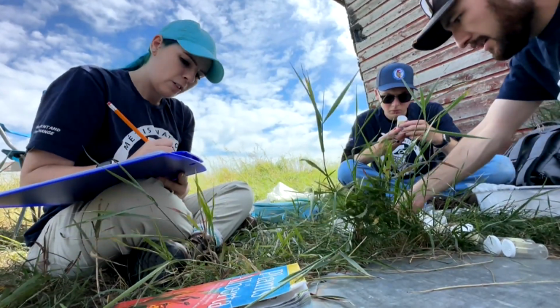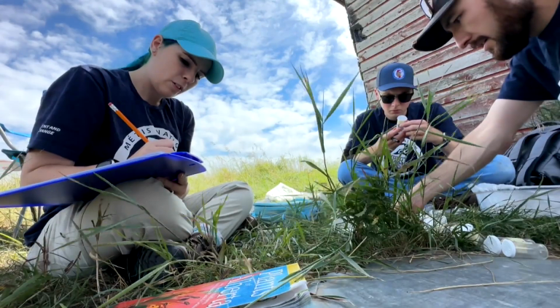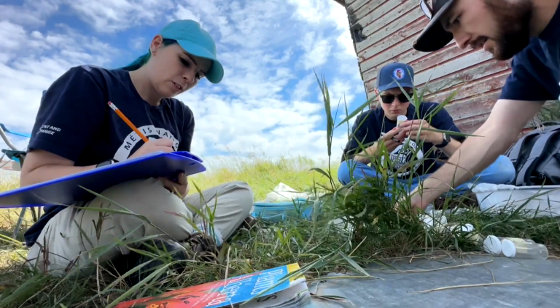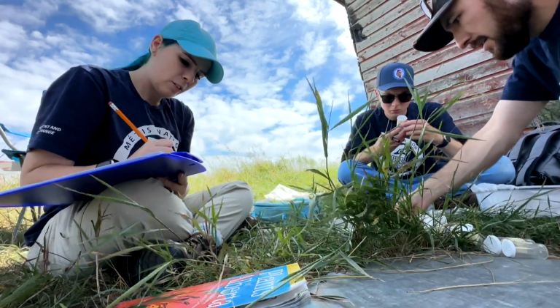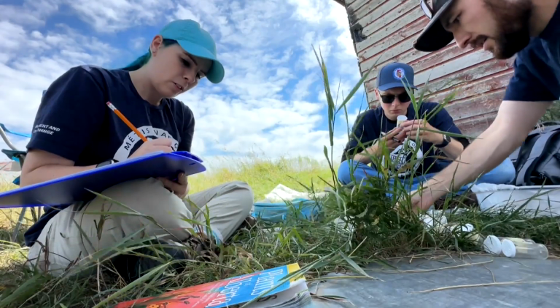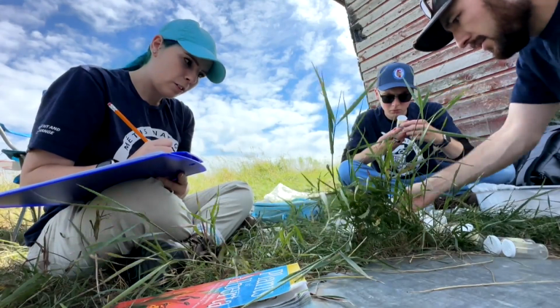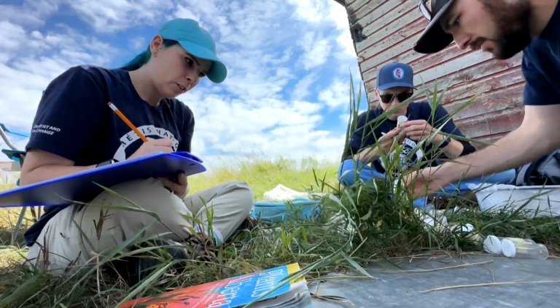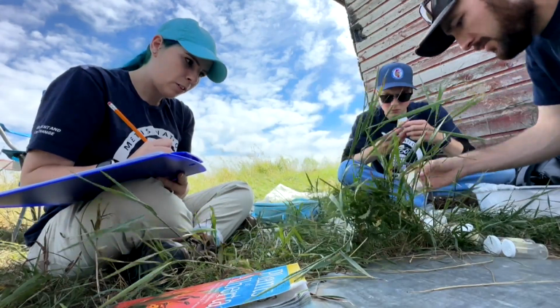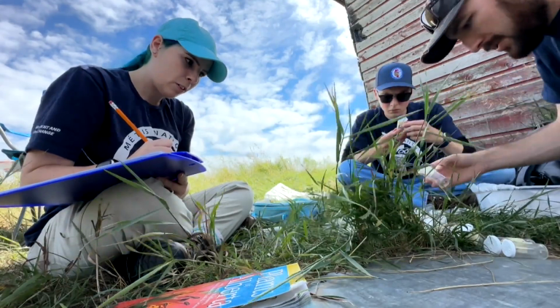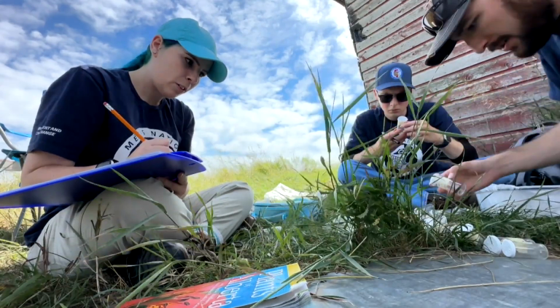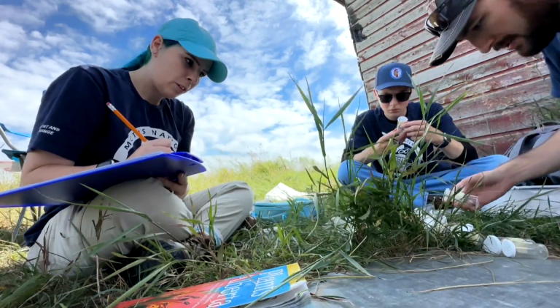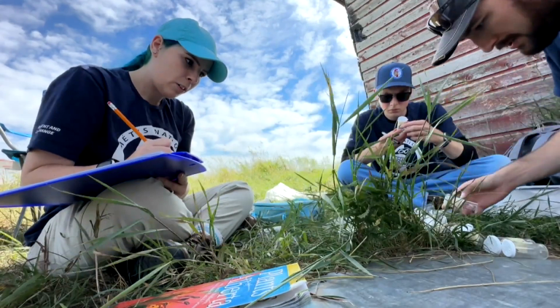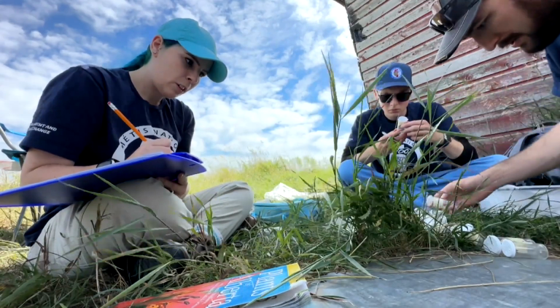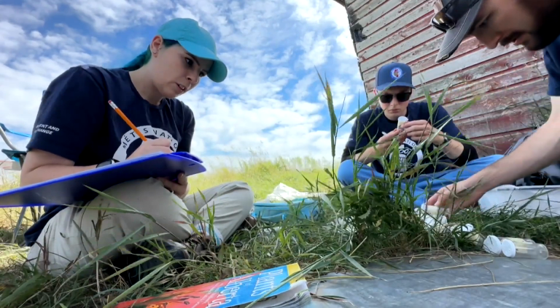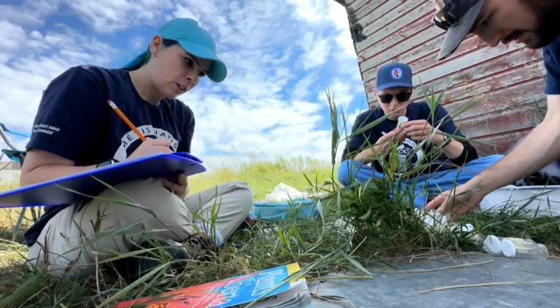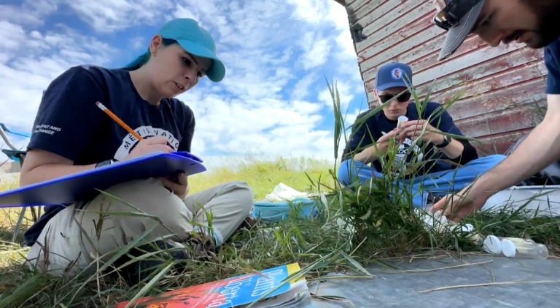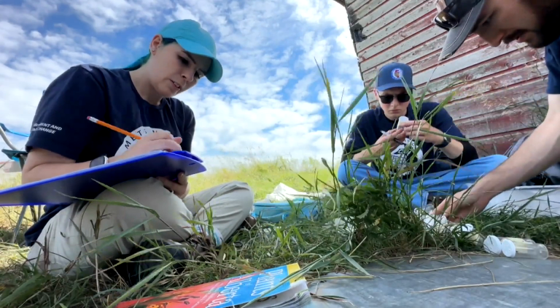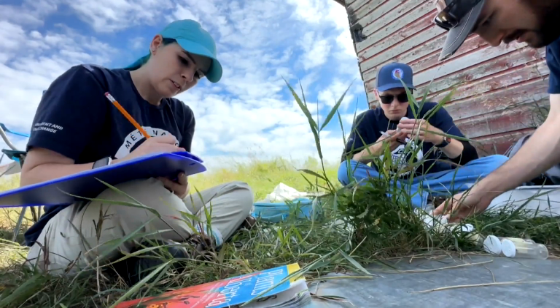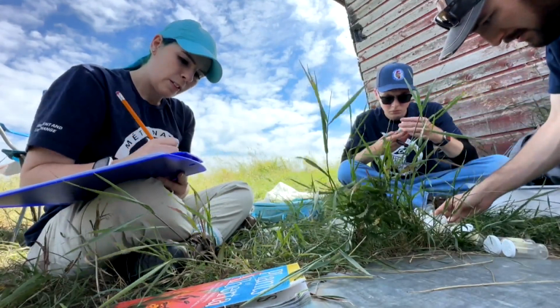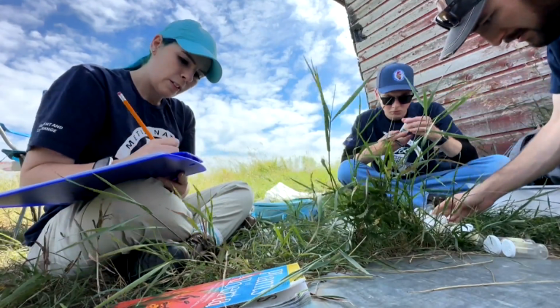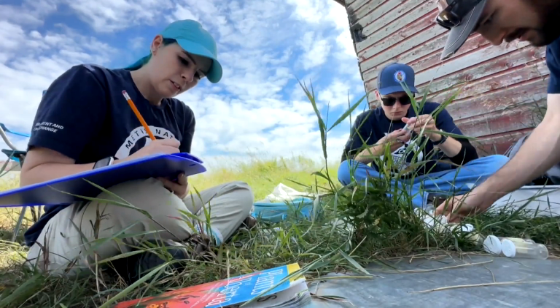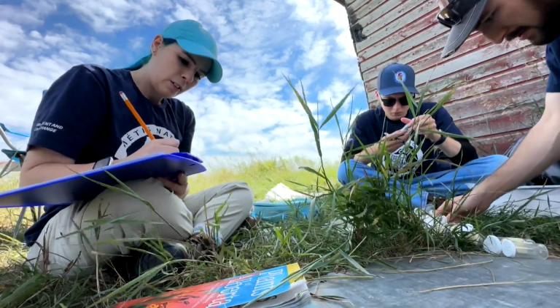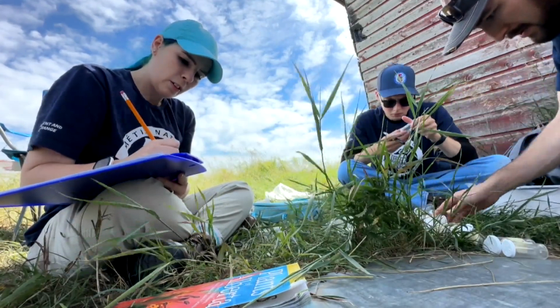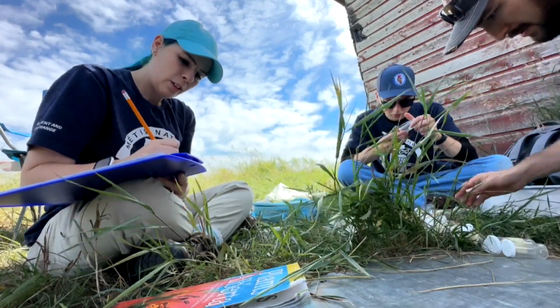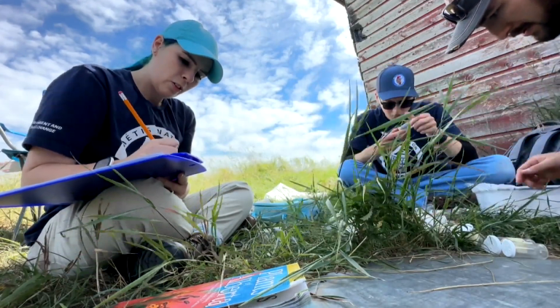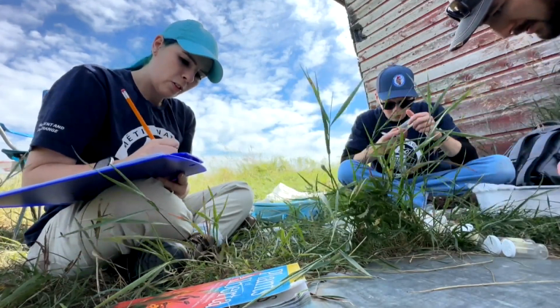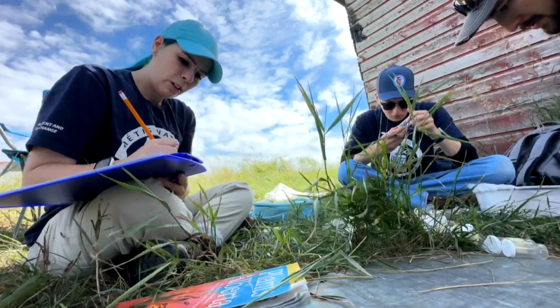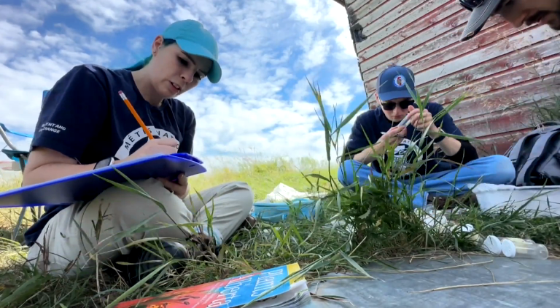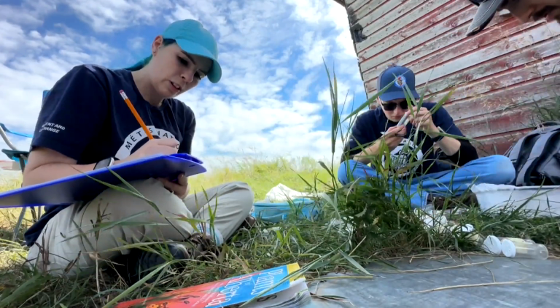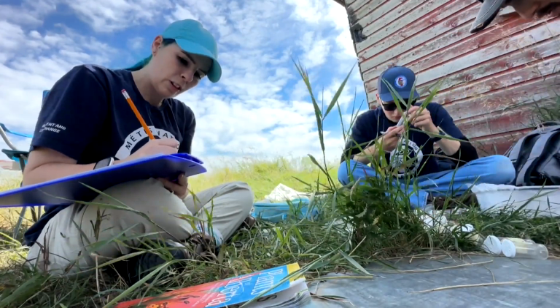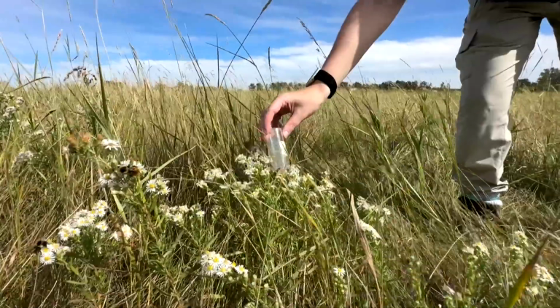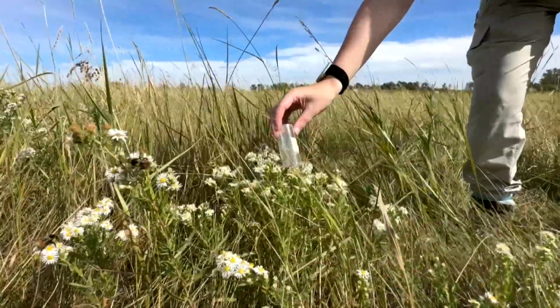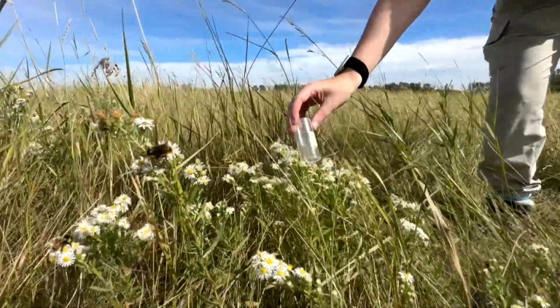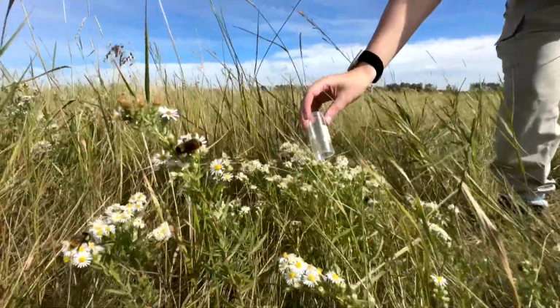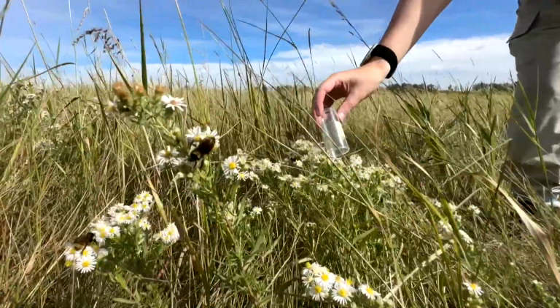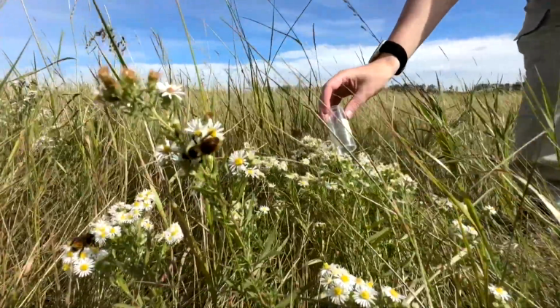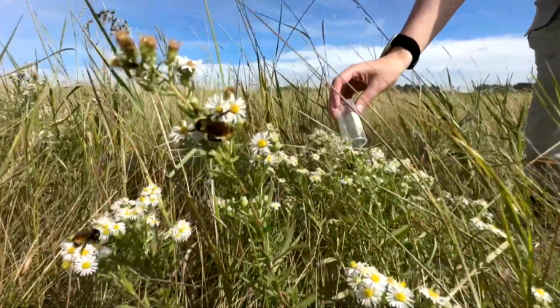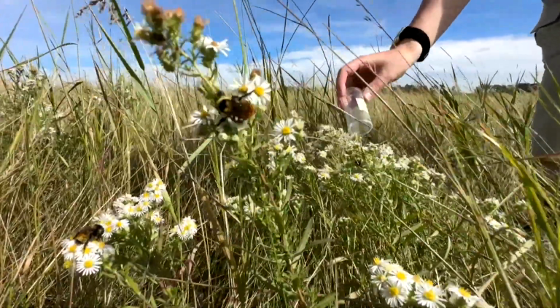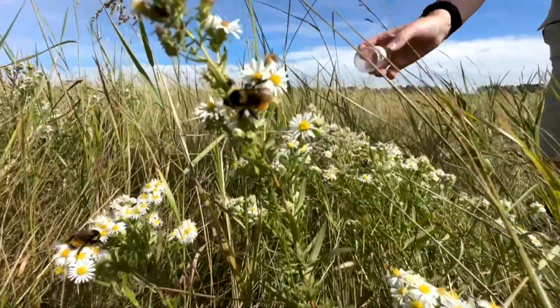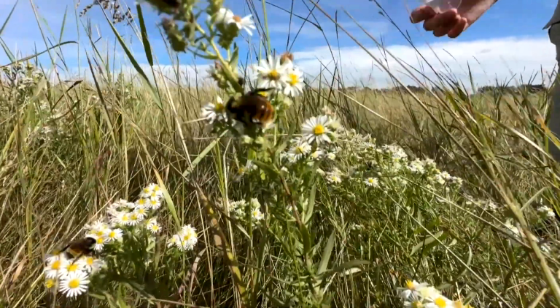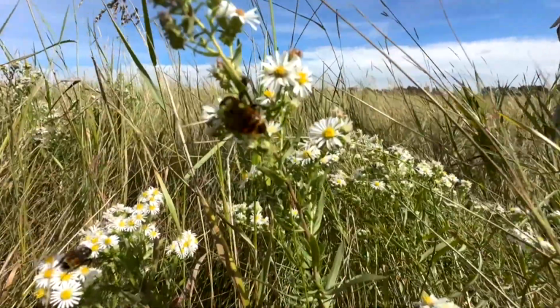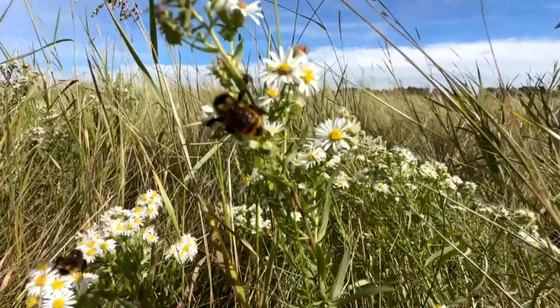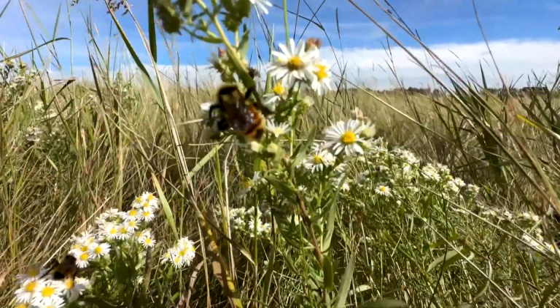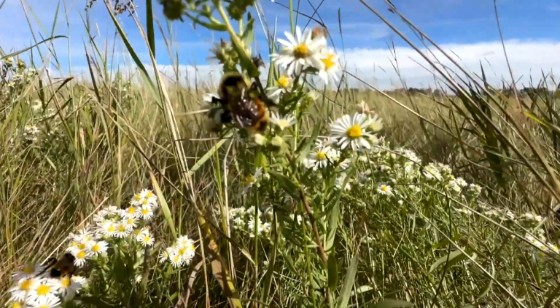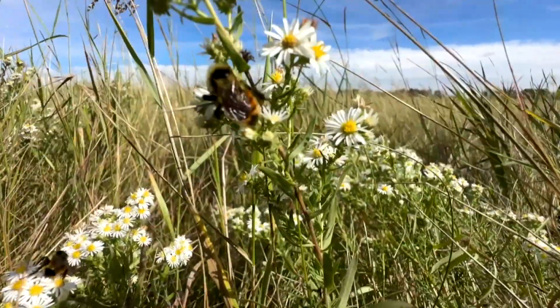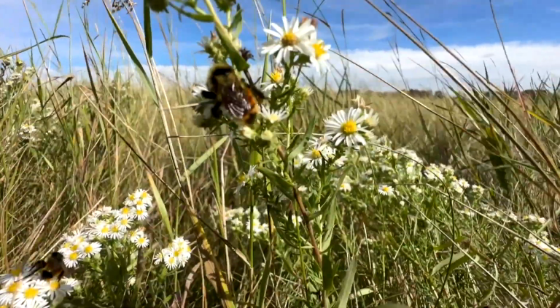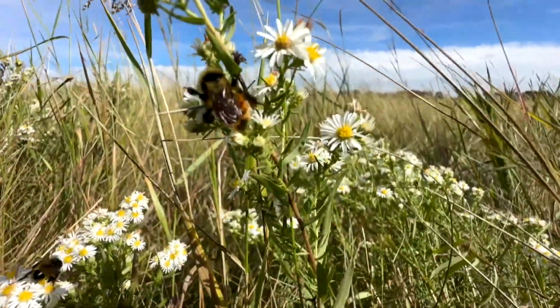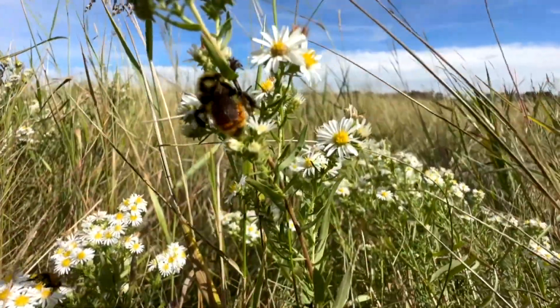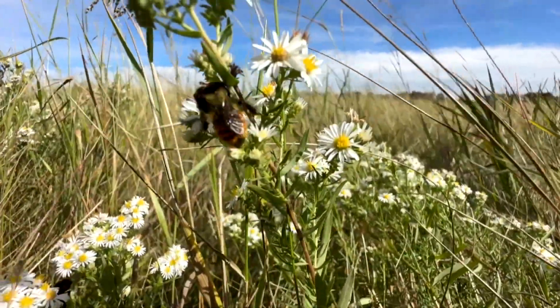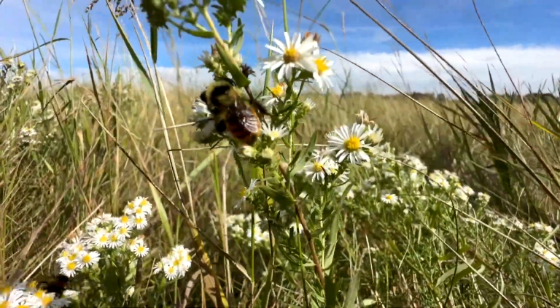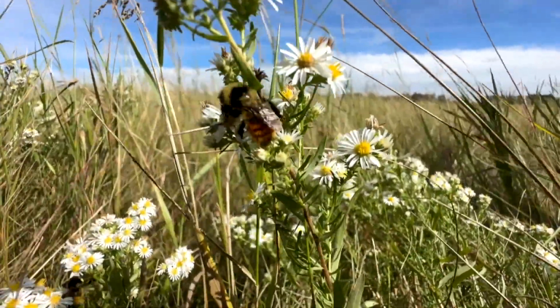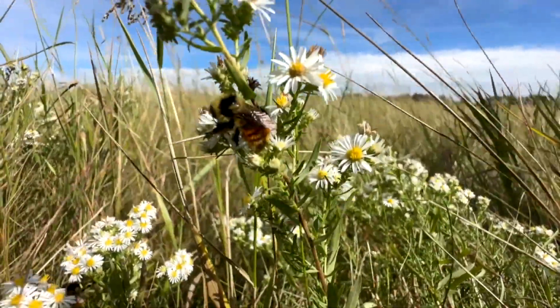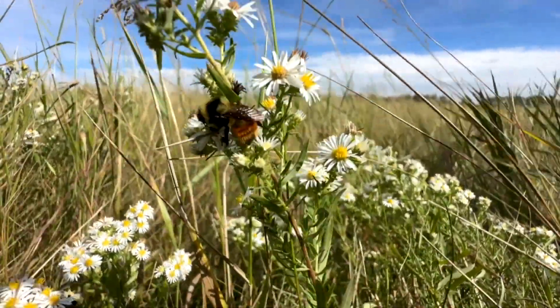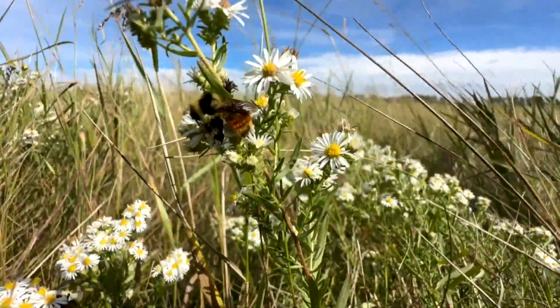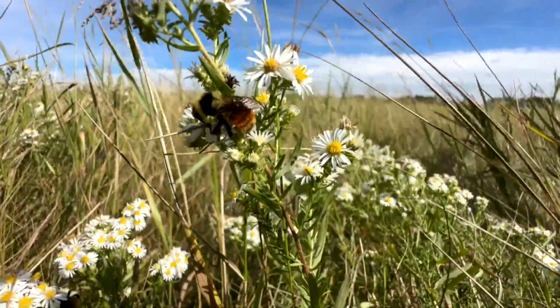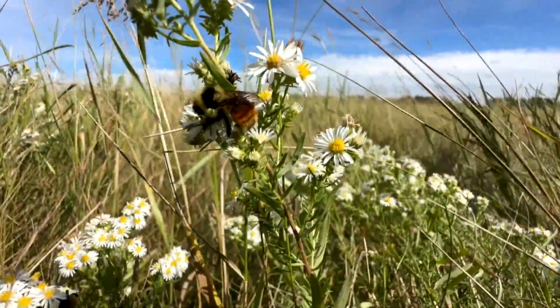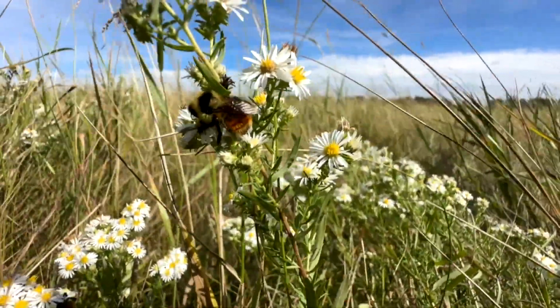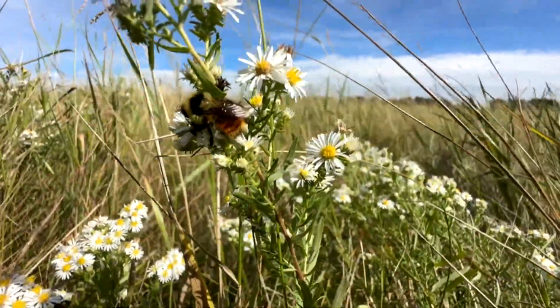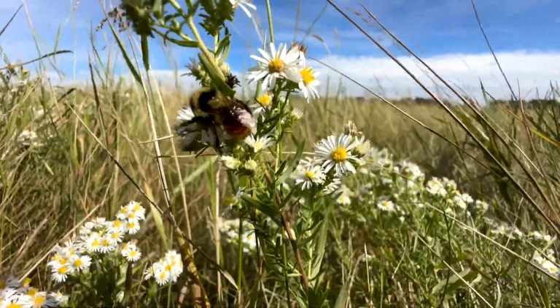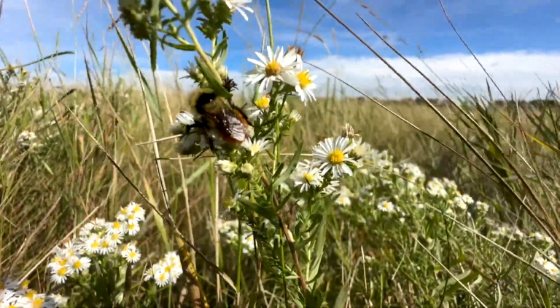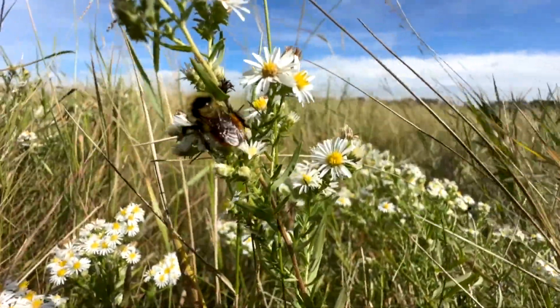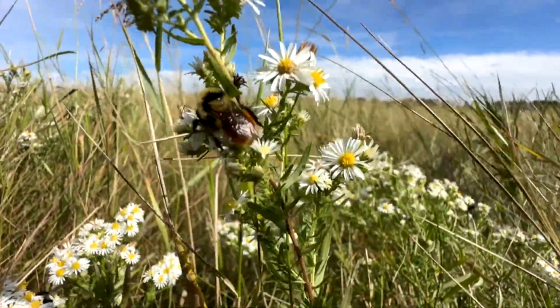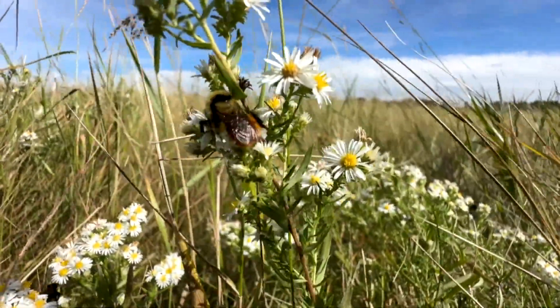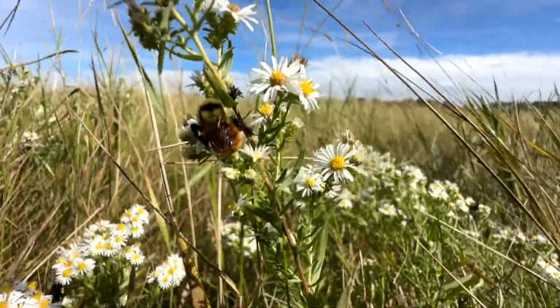She says by protecting and conserving their lands, bumblebees can continue to call Alberta home for years to come. Stephanie Cram, CBC News, Lamont County.